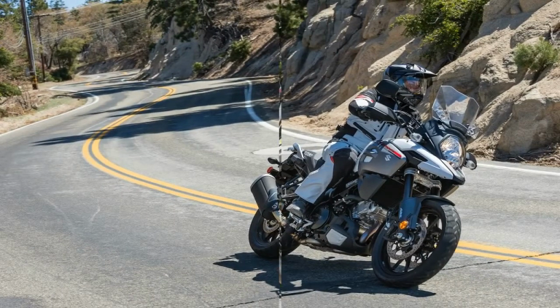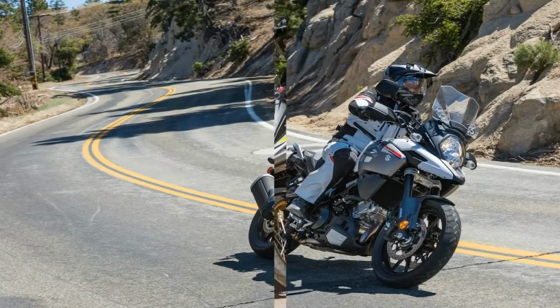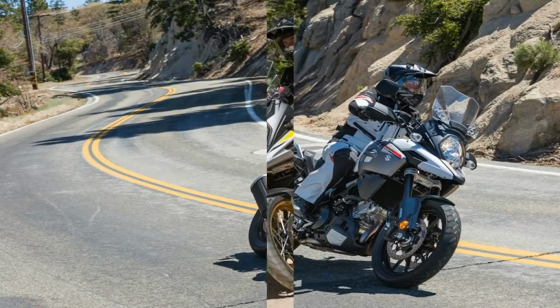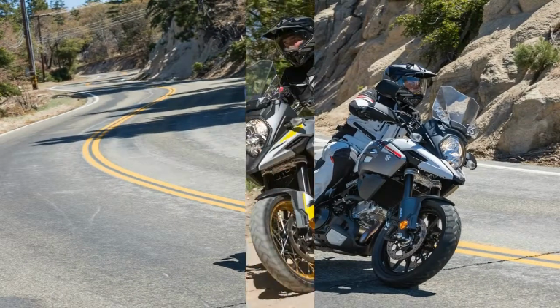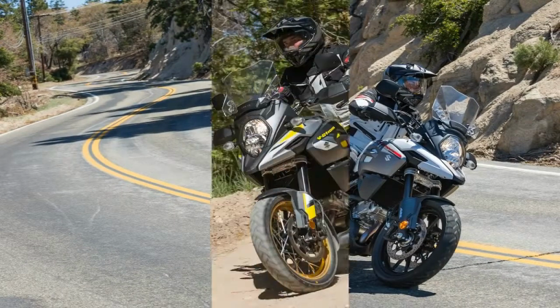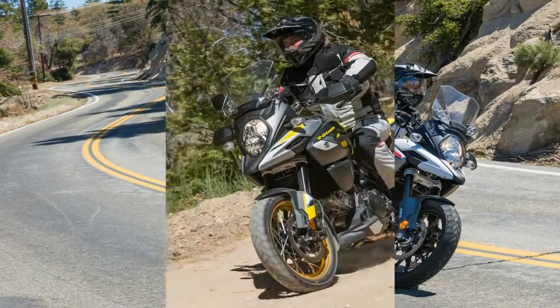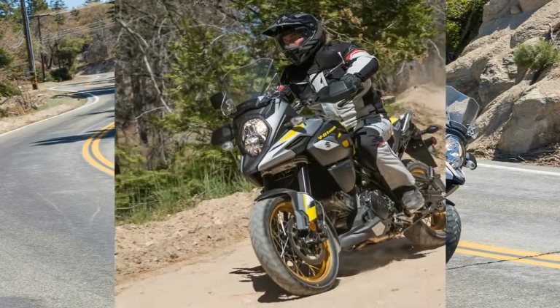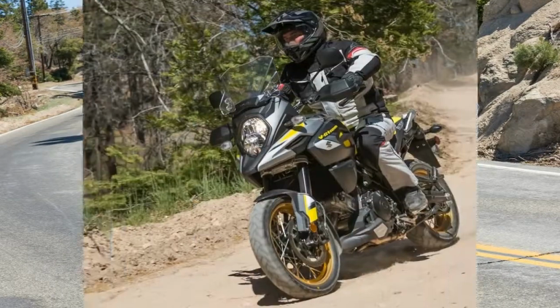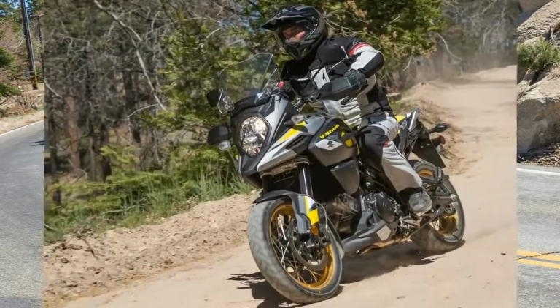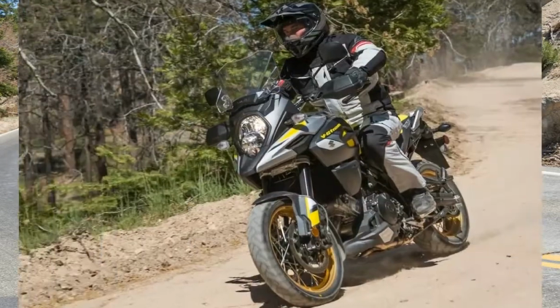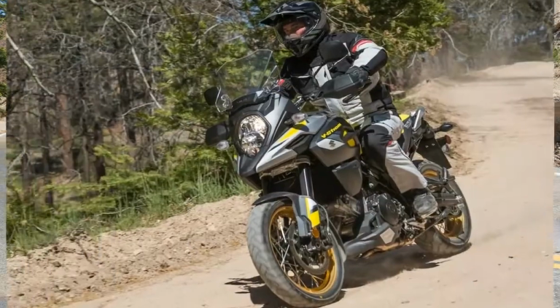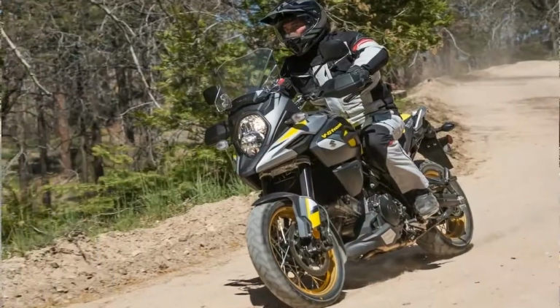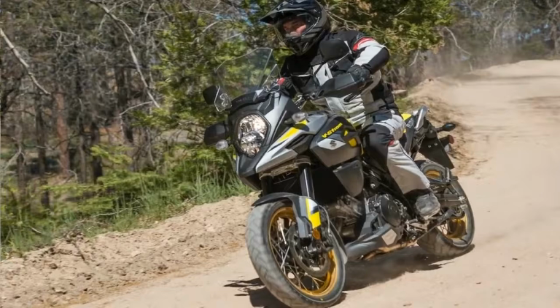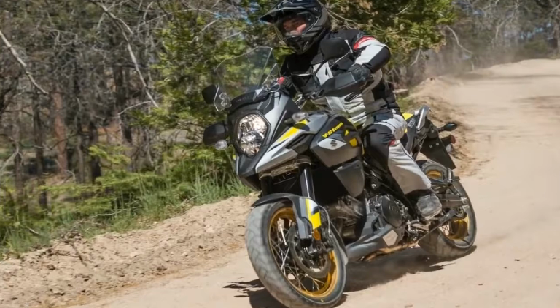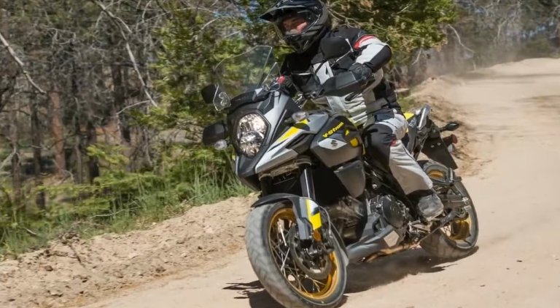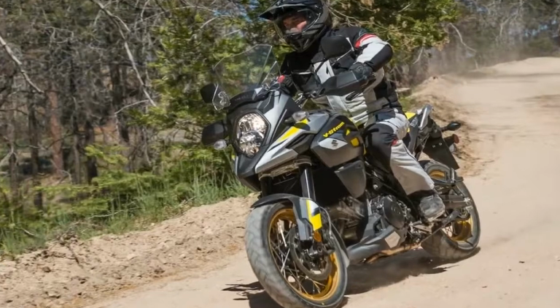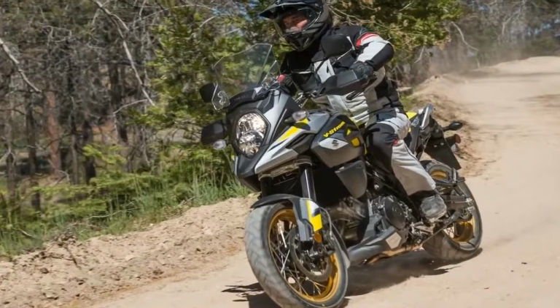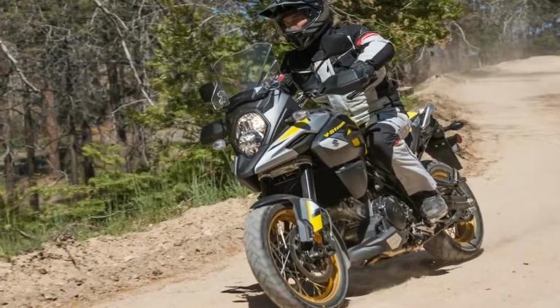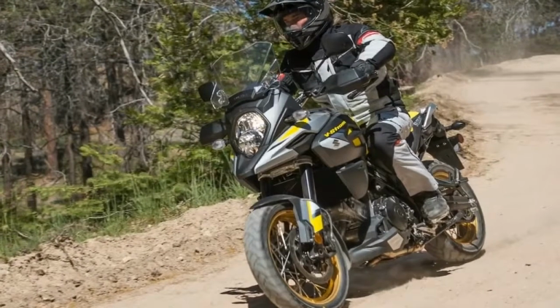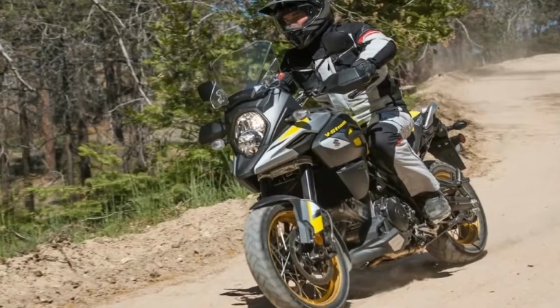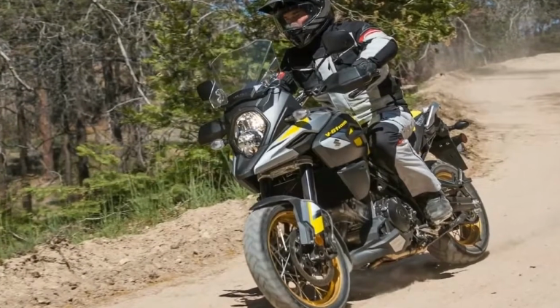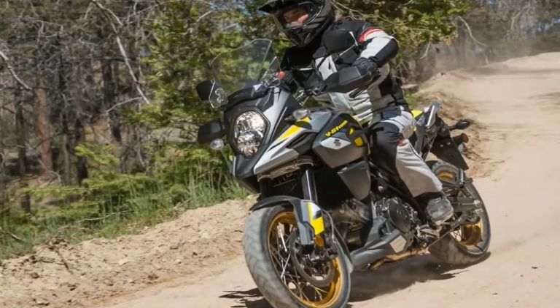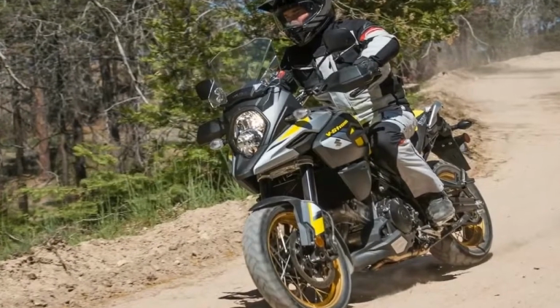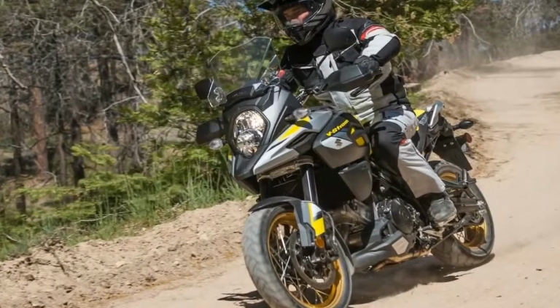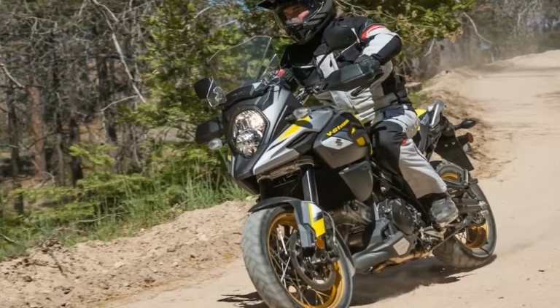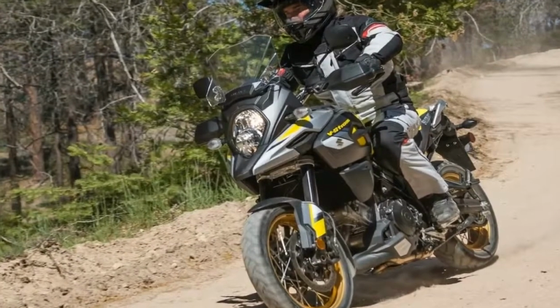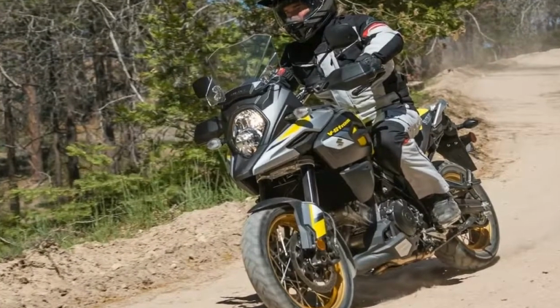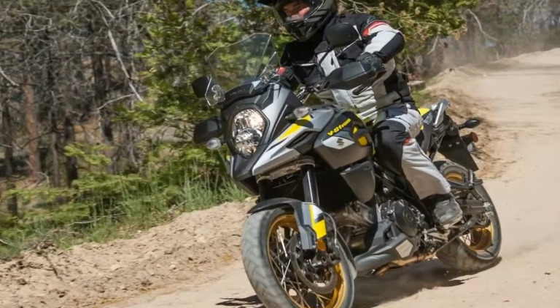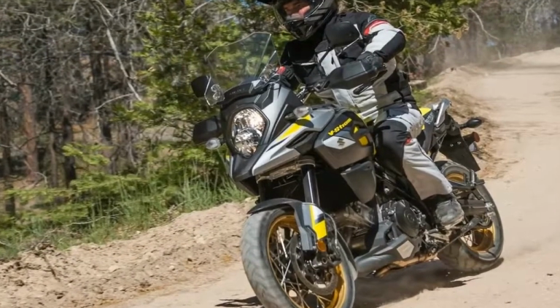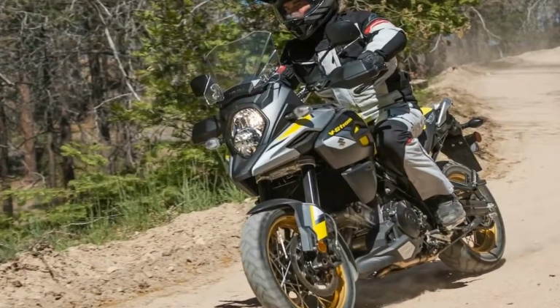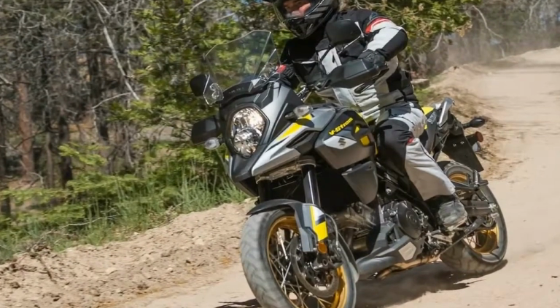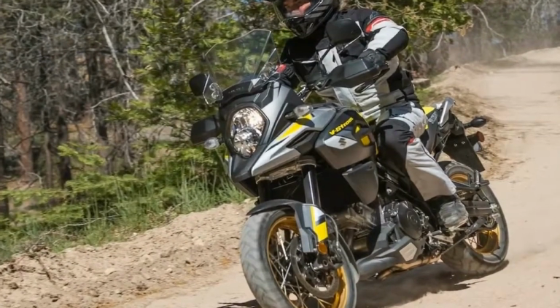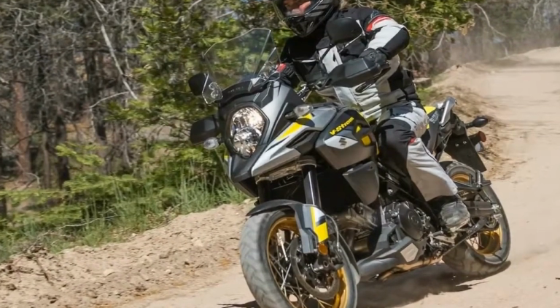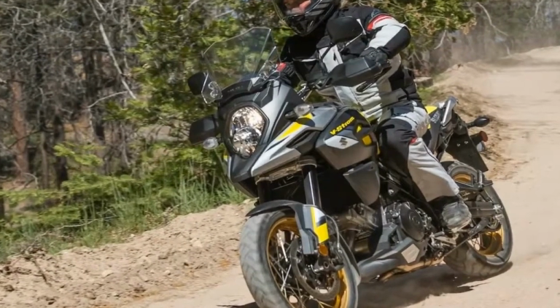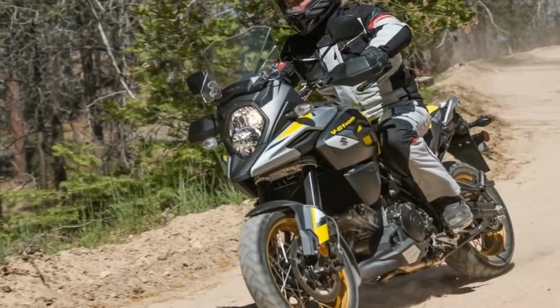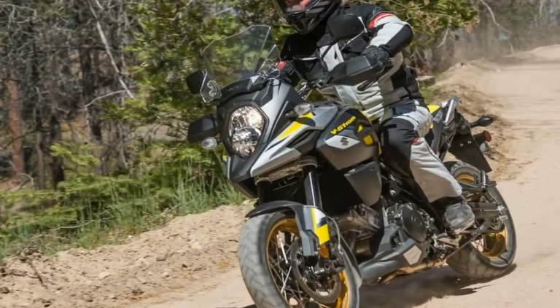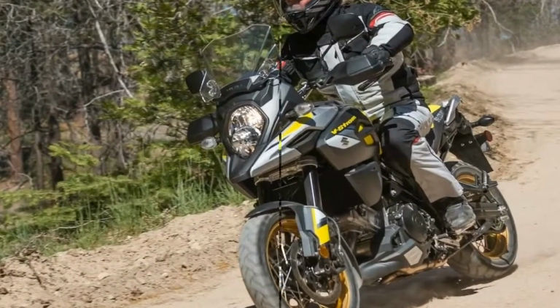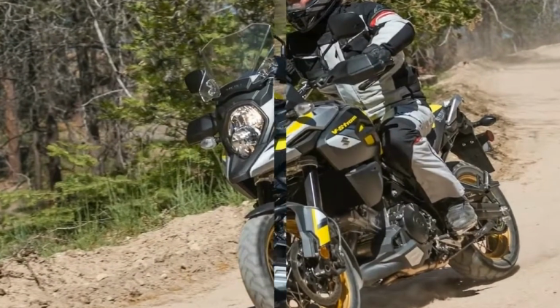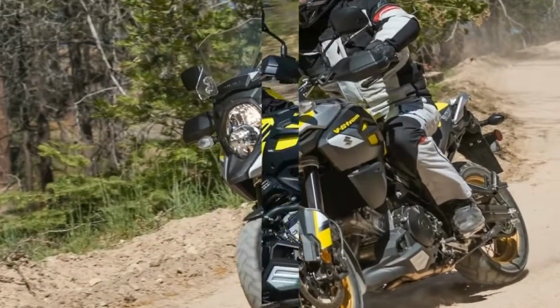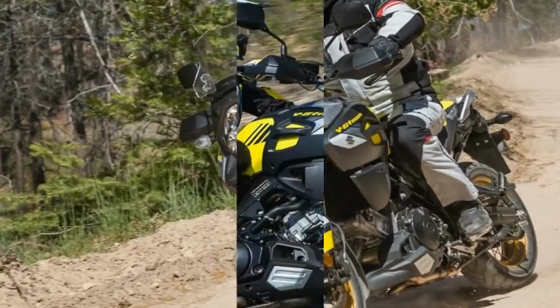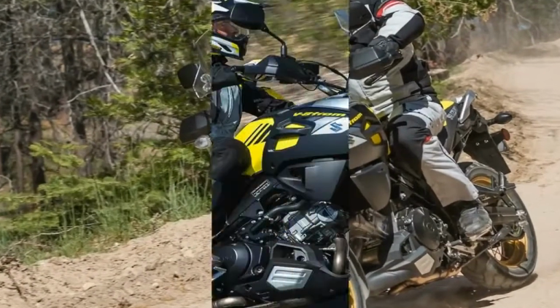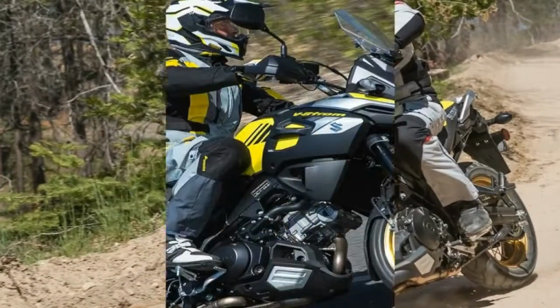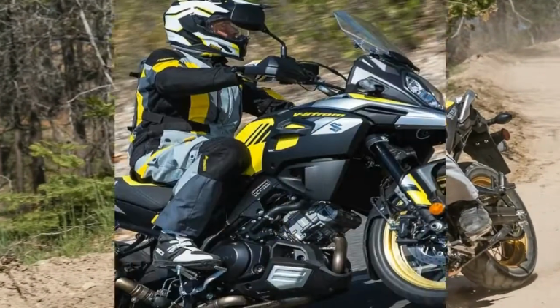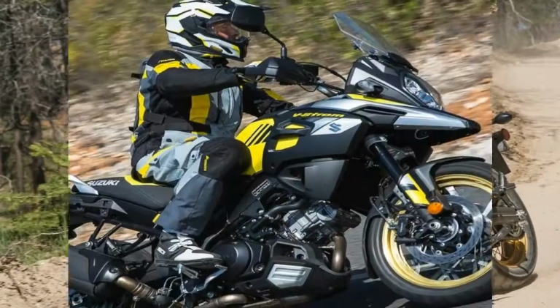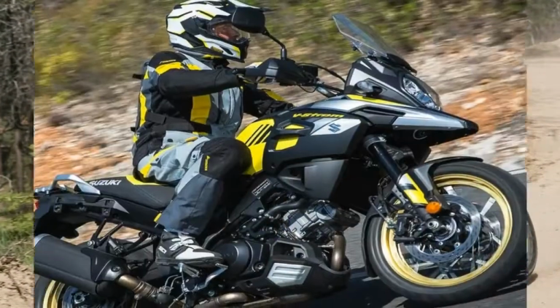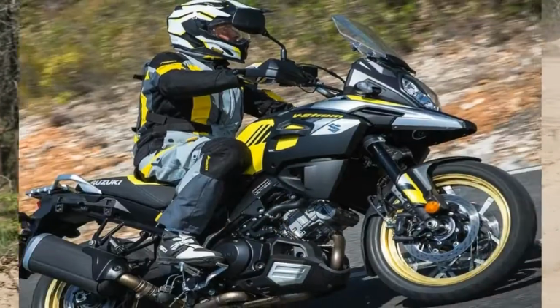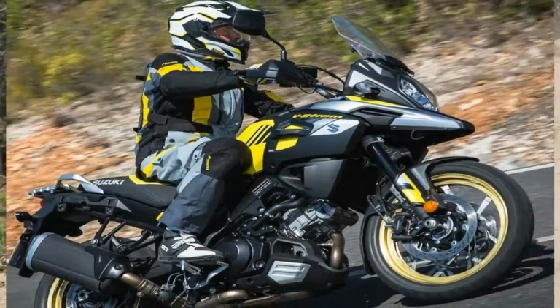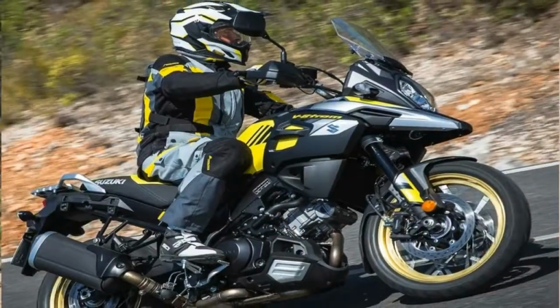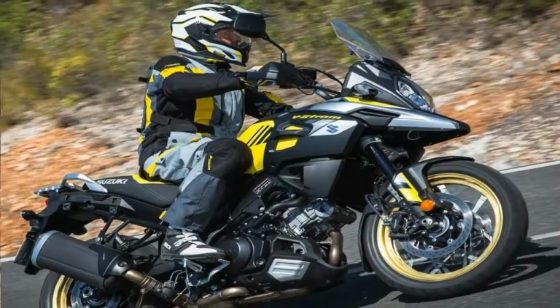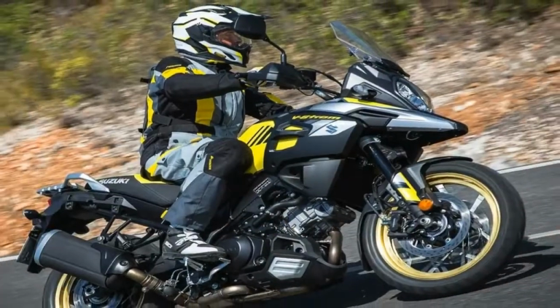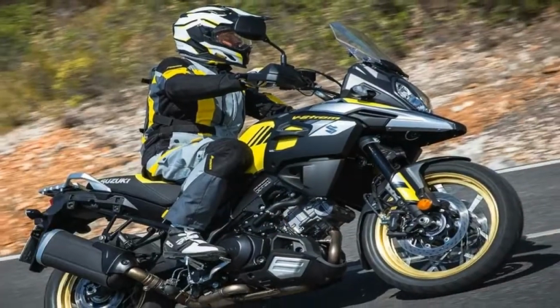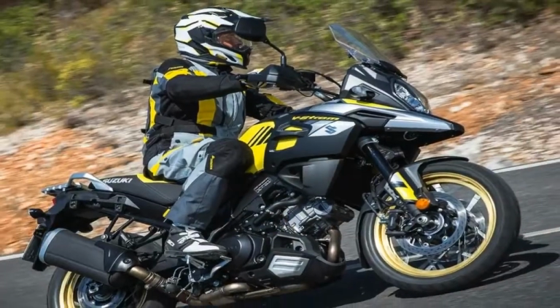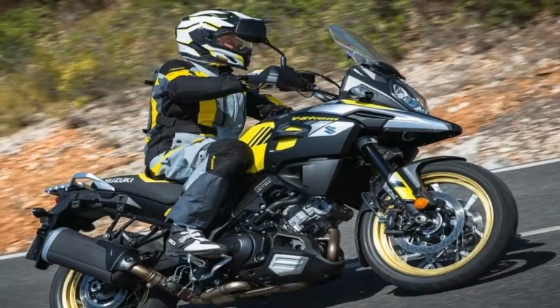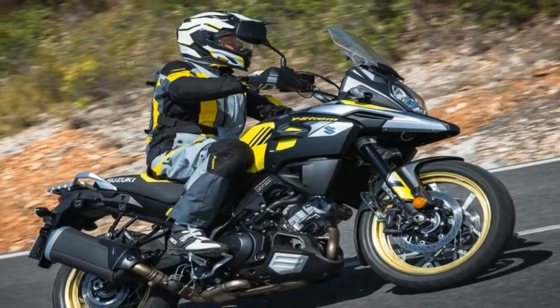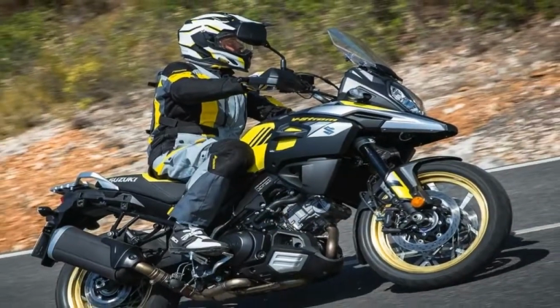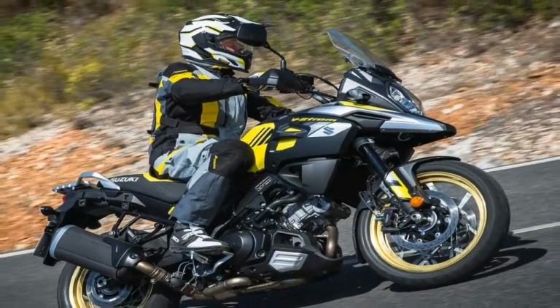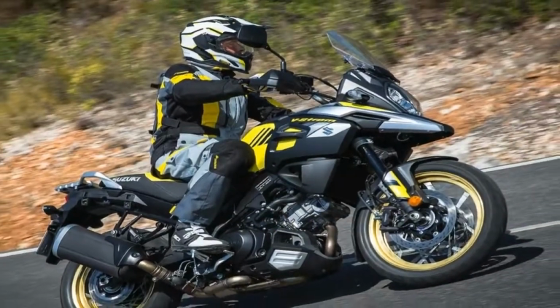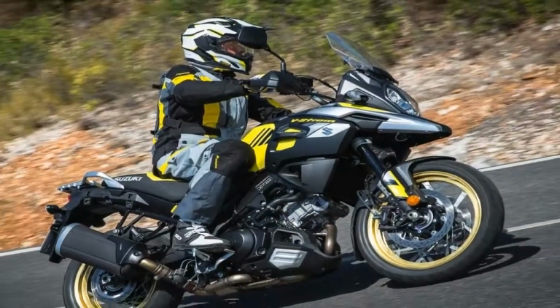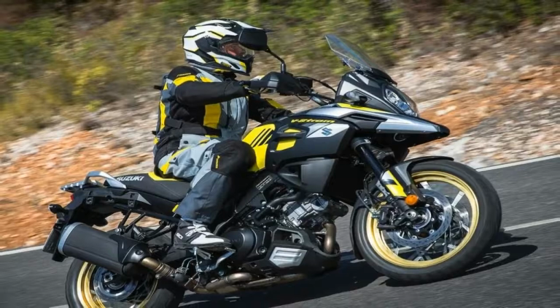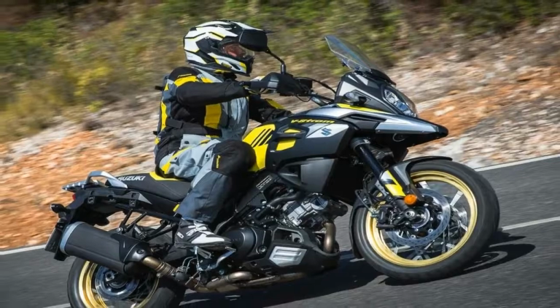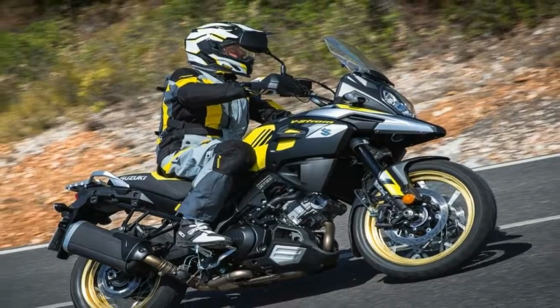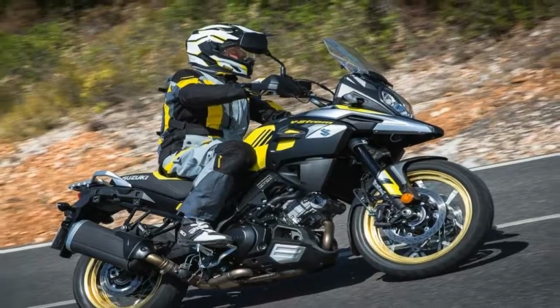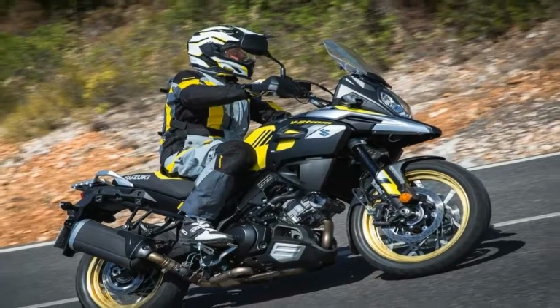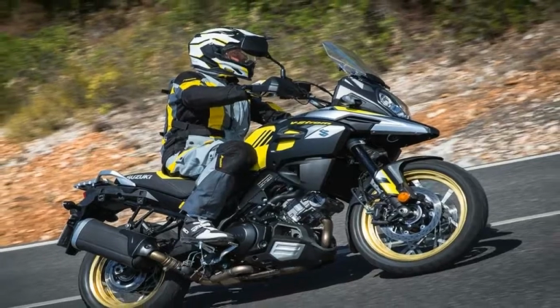That said, the lean-sensitive brakes are a definite boon, and they even allow for safer trail braking maneuvers.